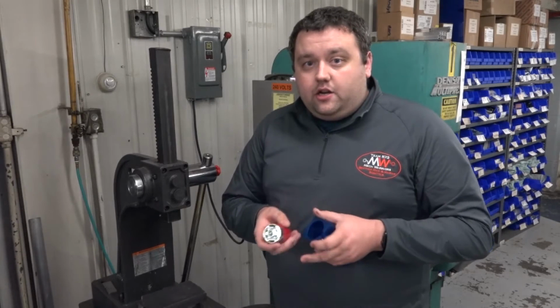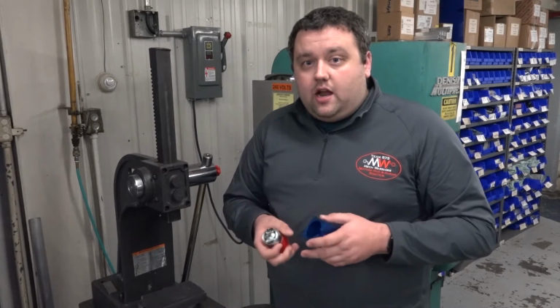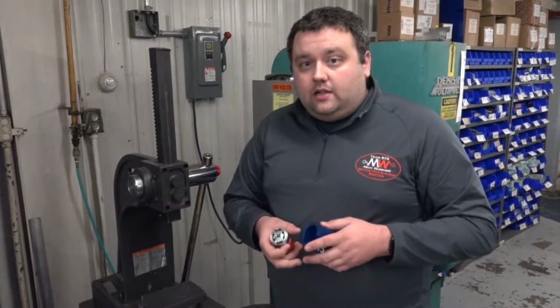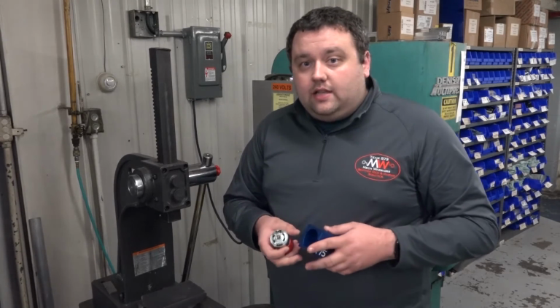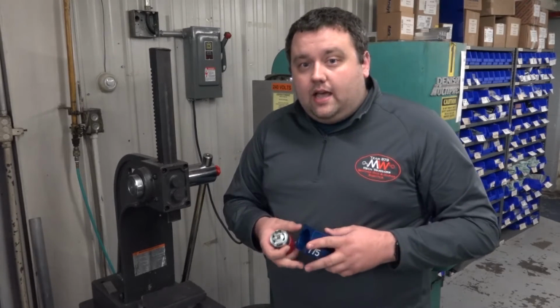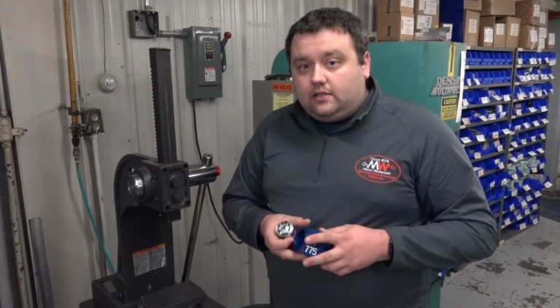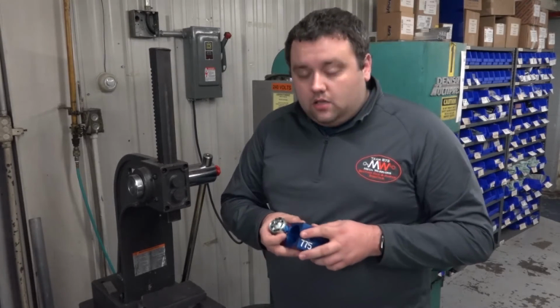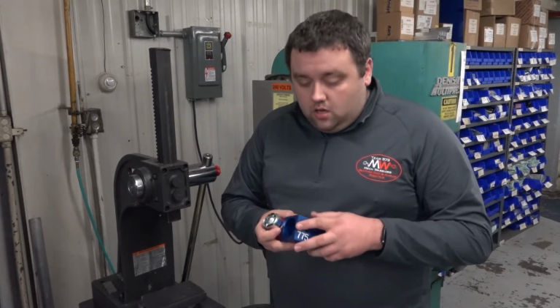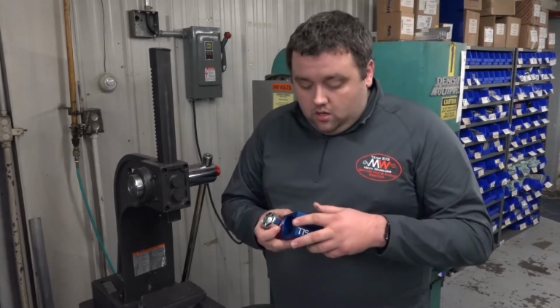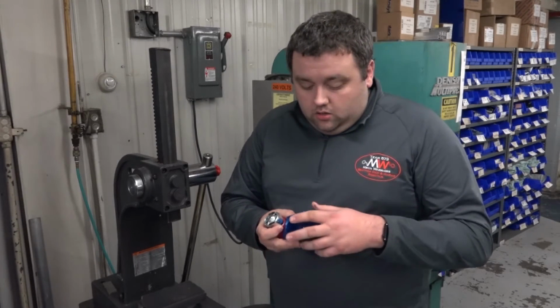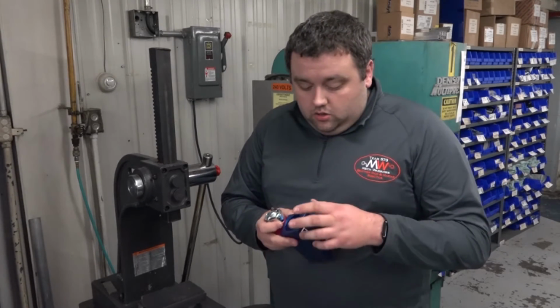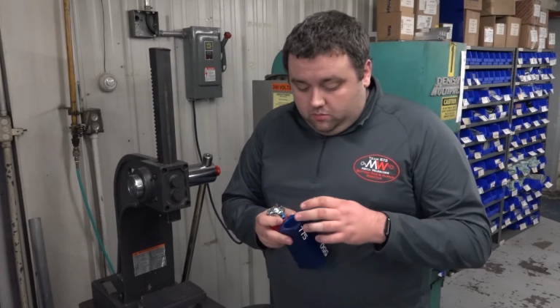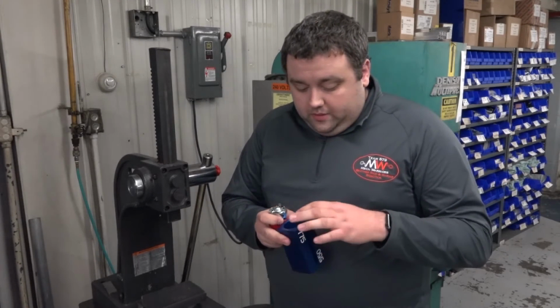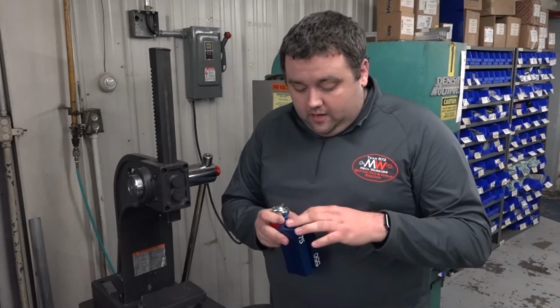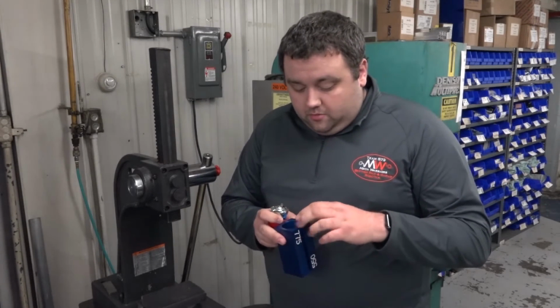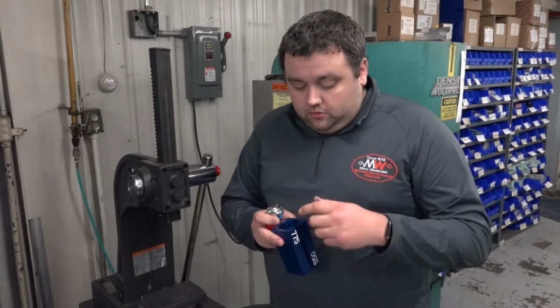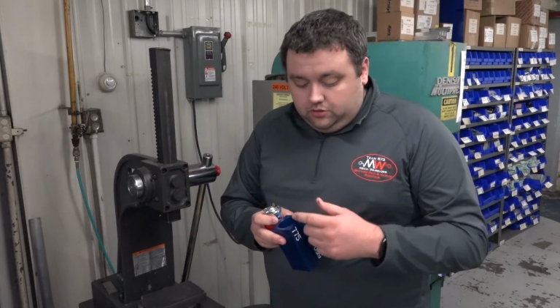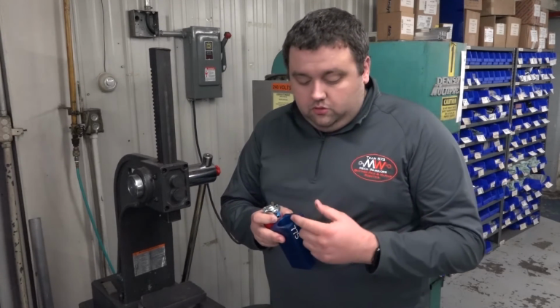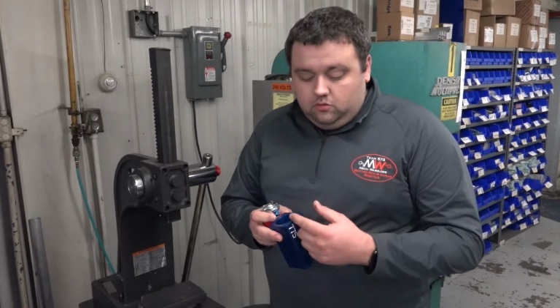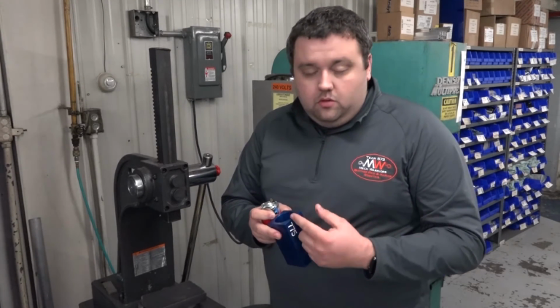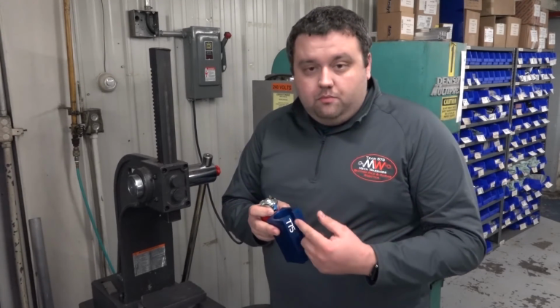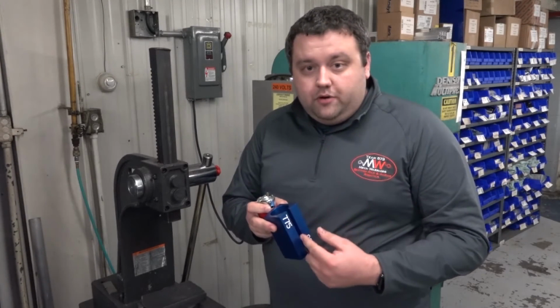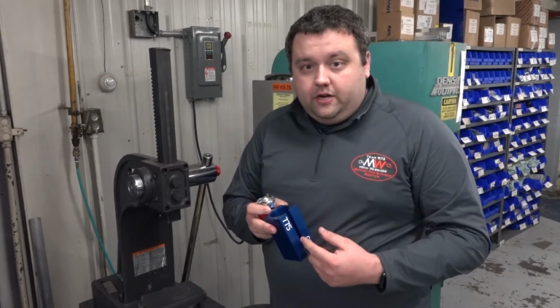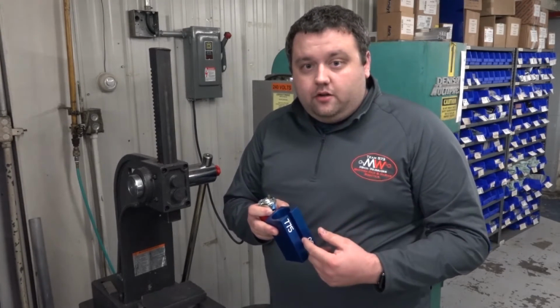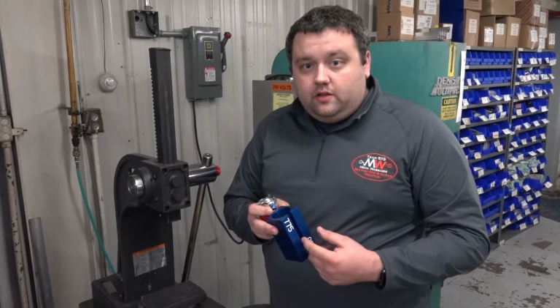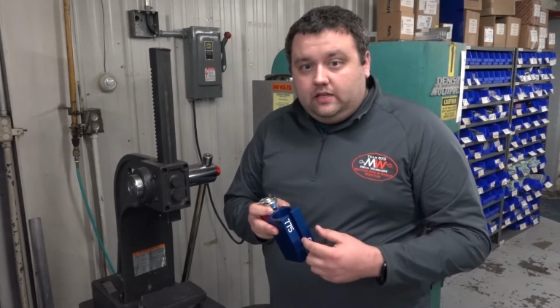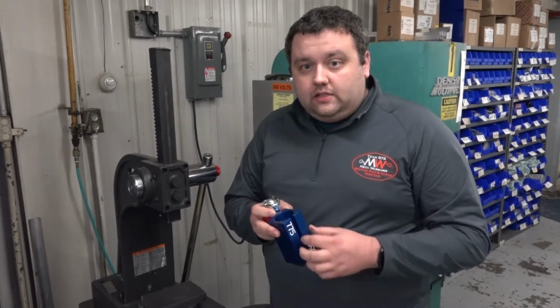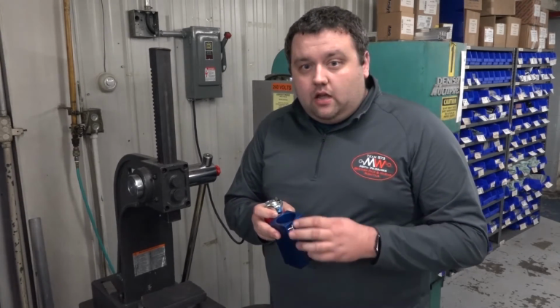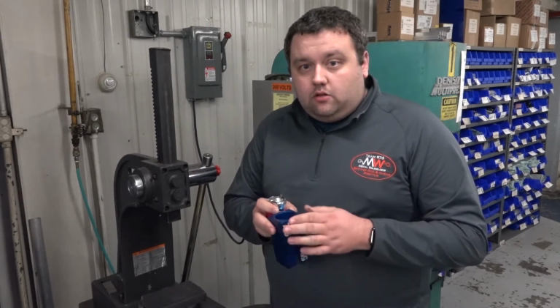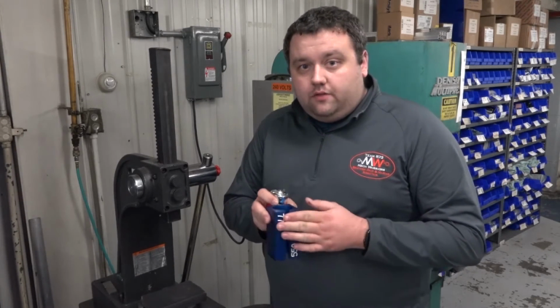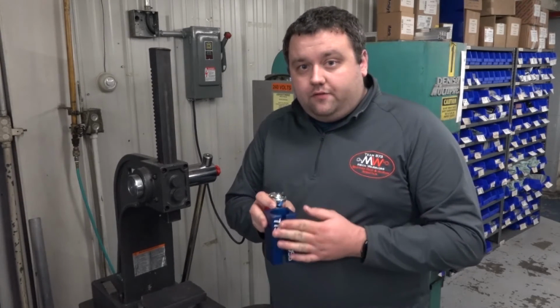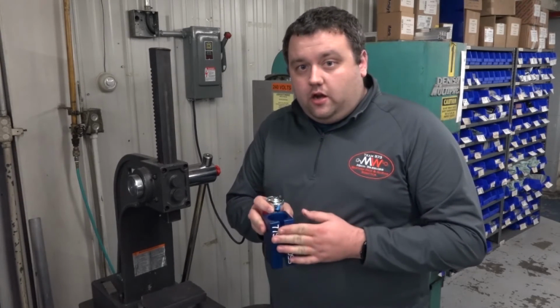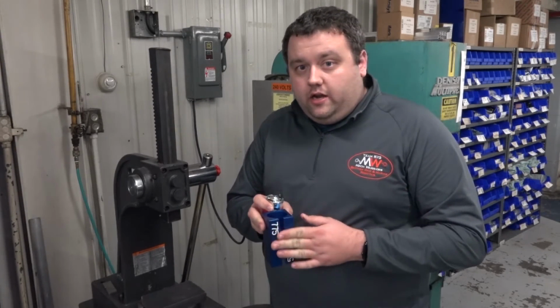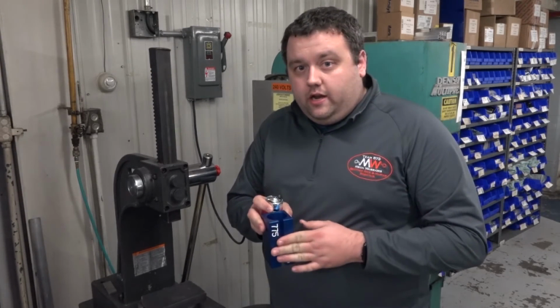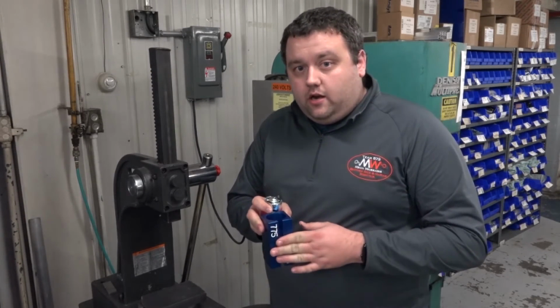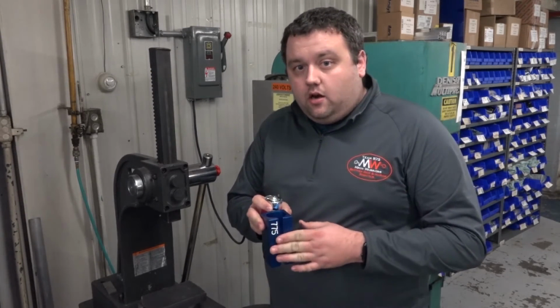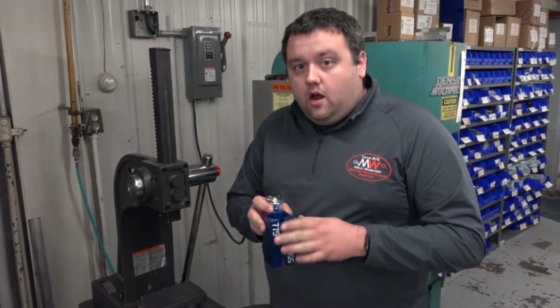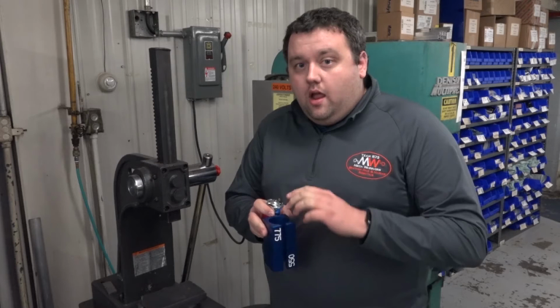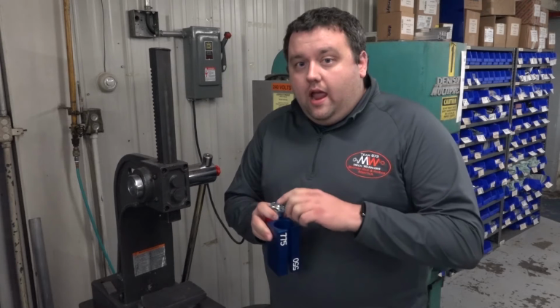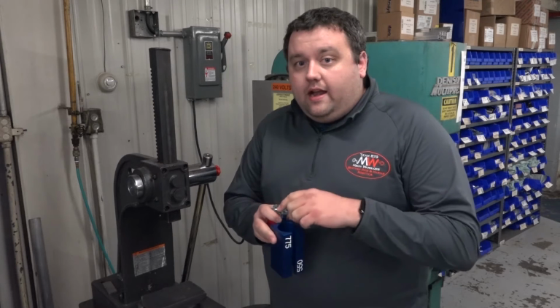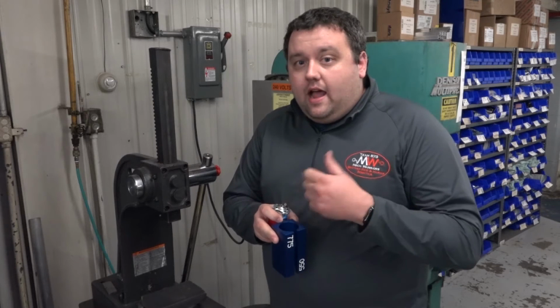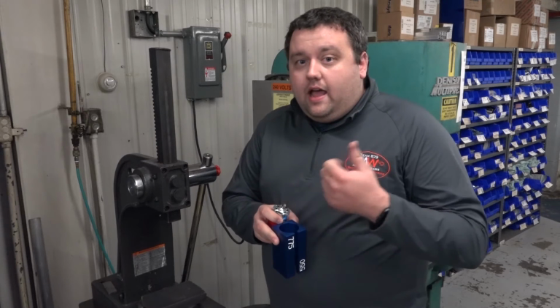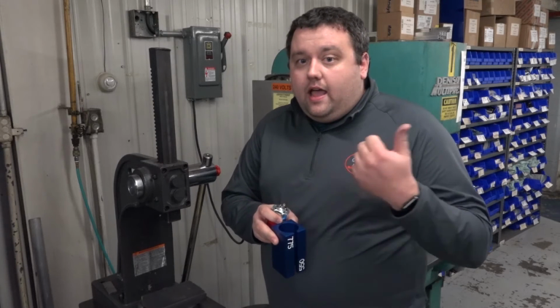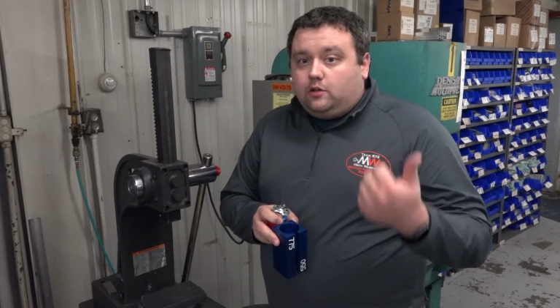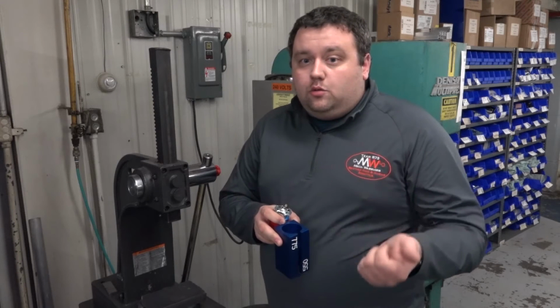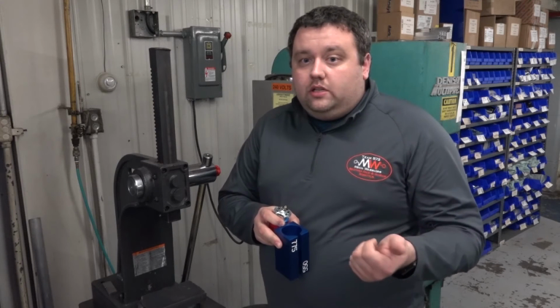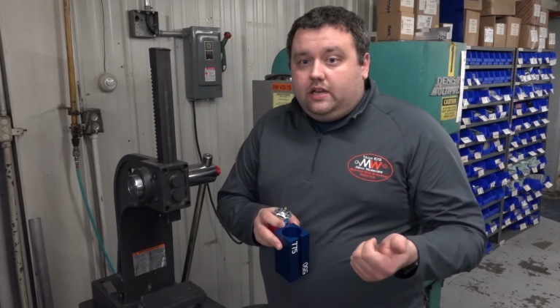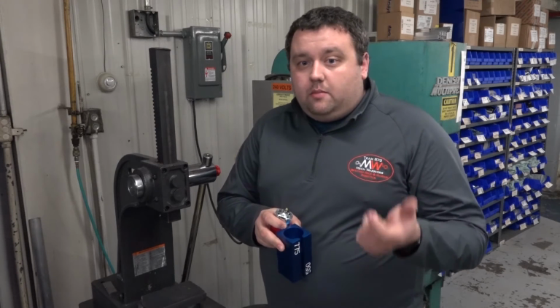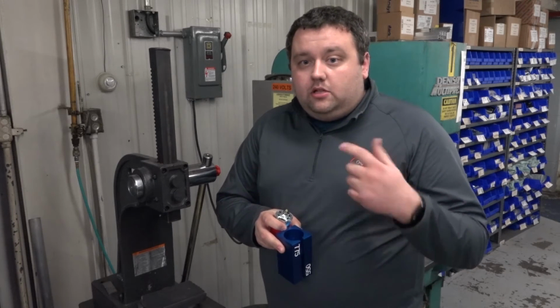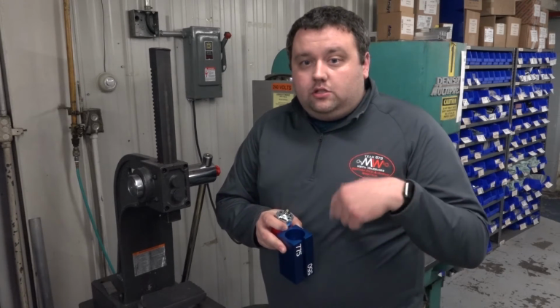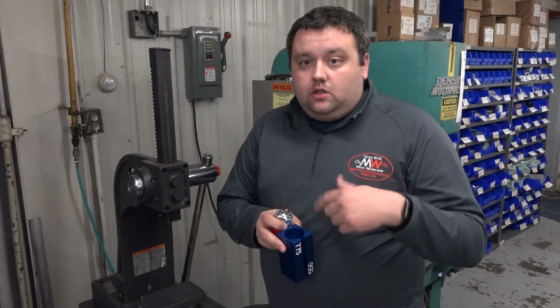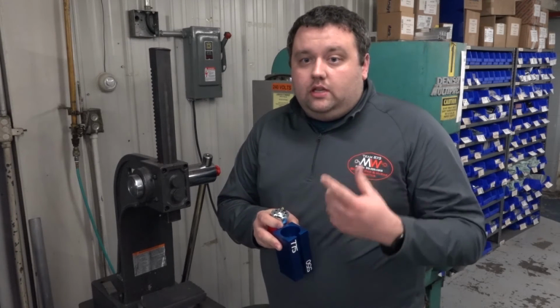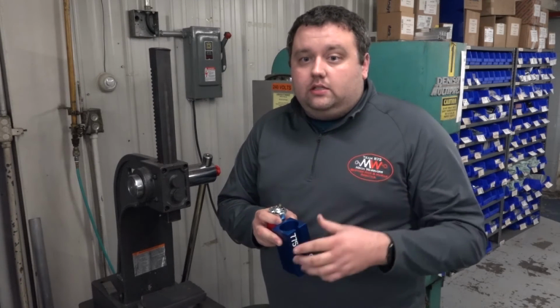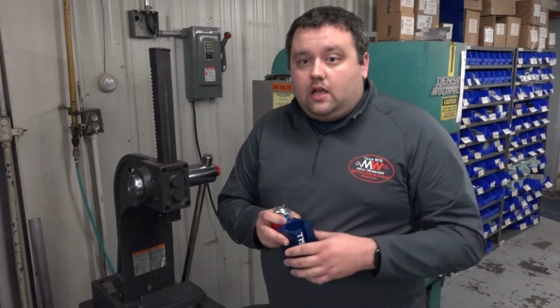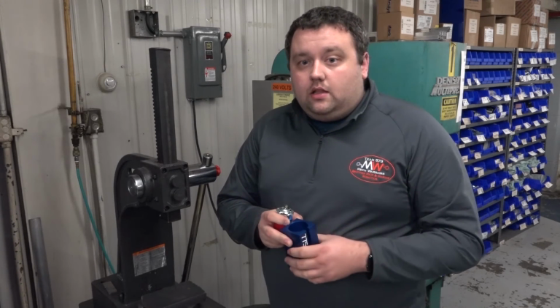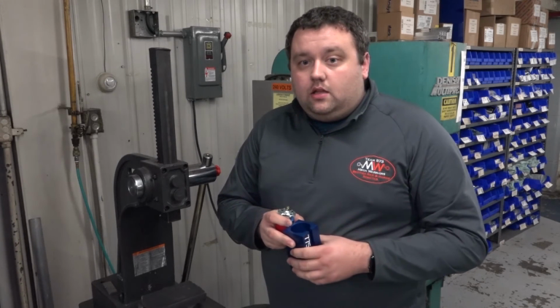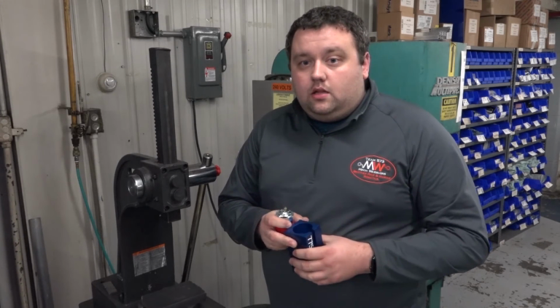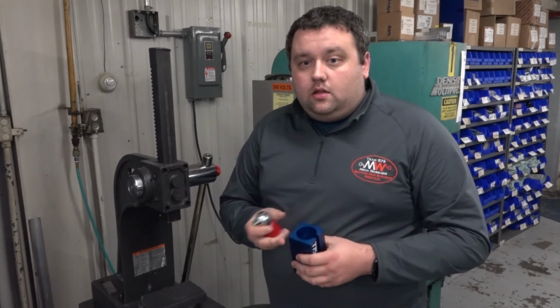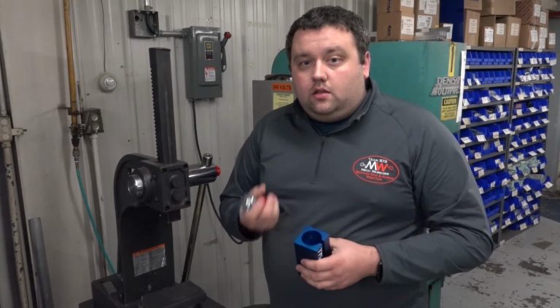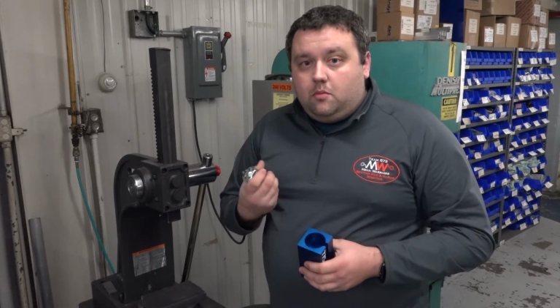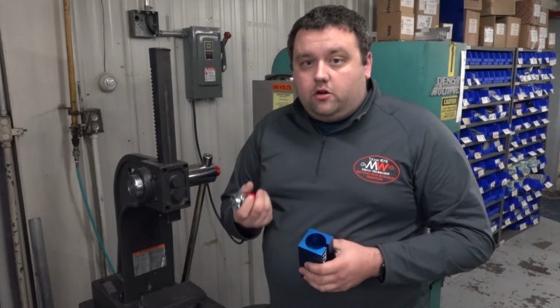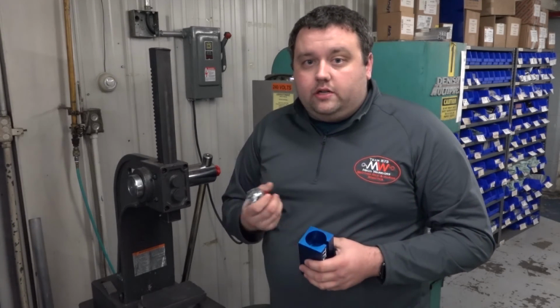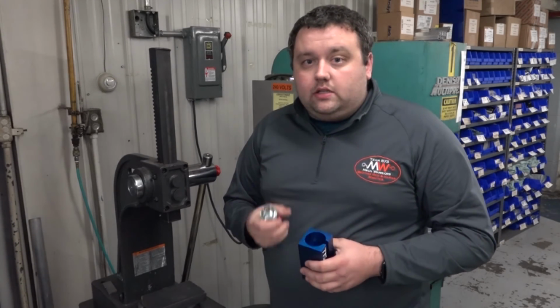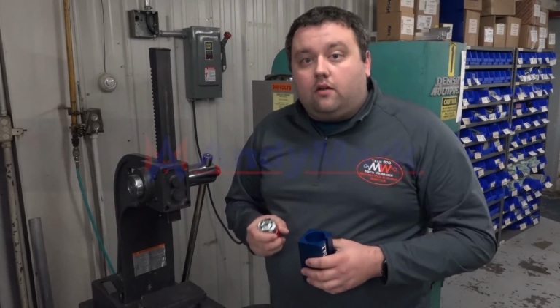you'll be able to bring your leads out the front here and not actually damage the leads on the motor itself.